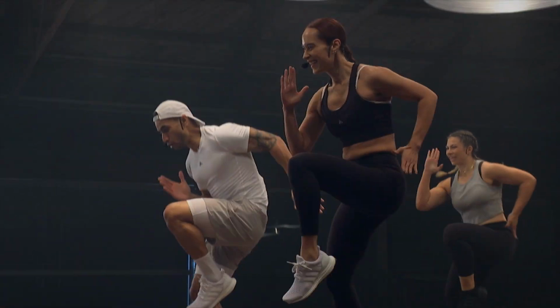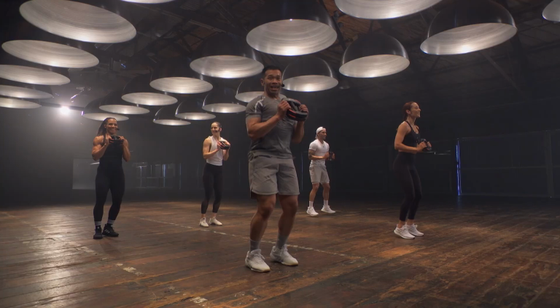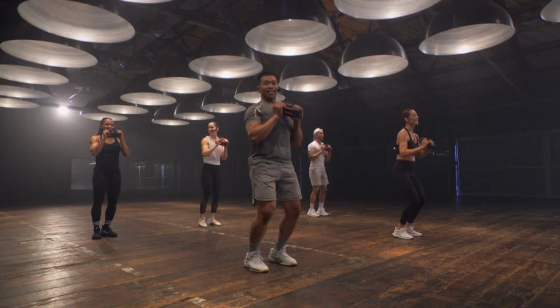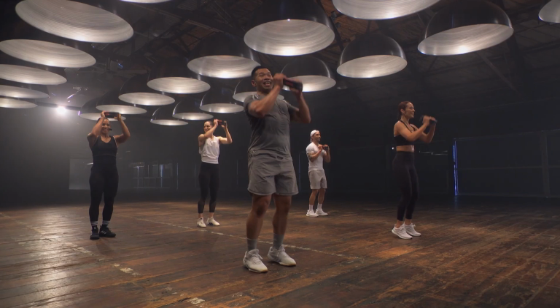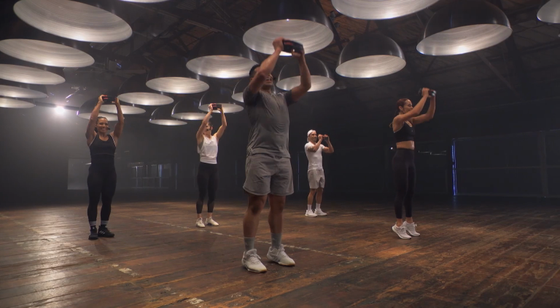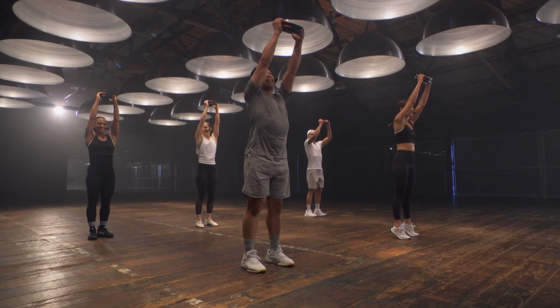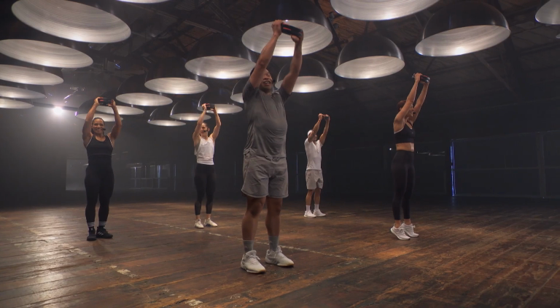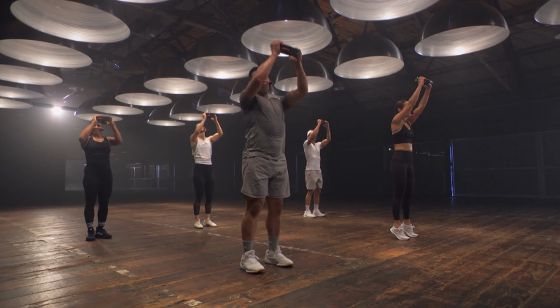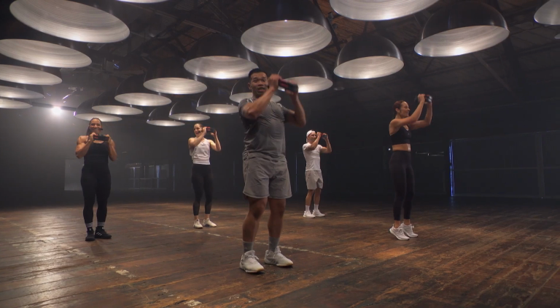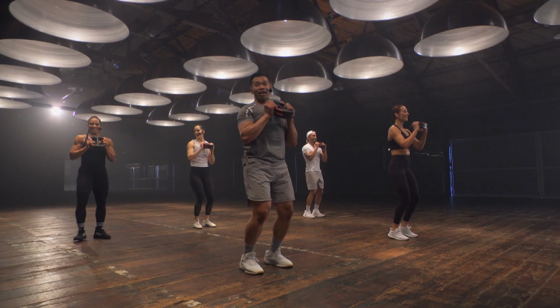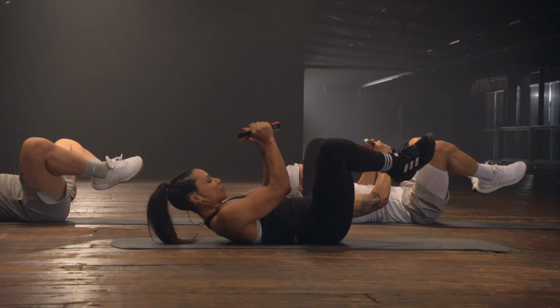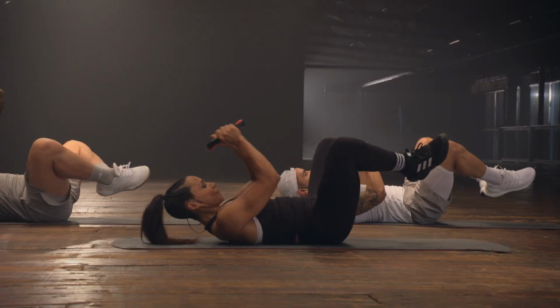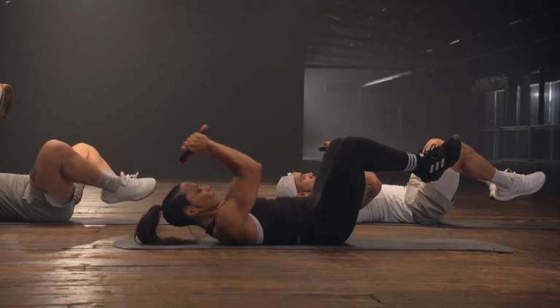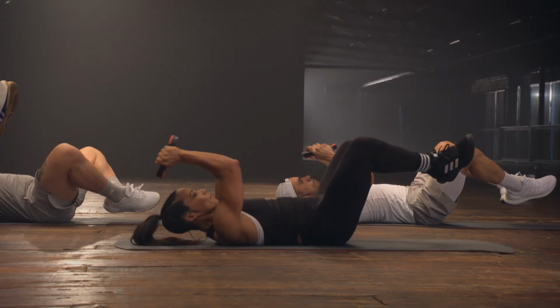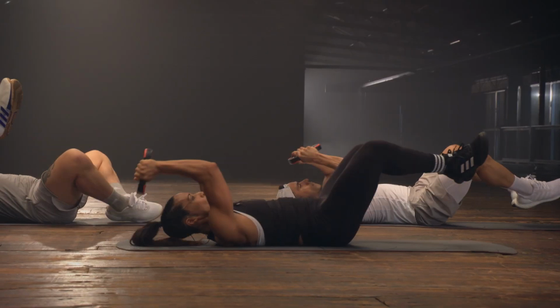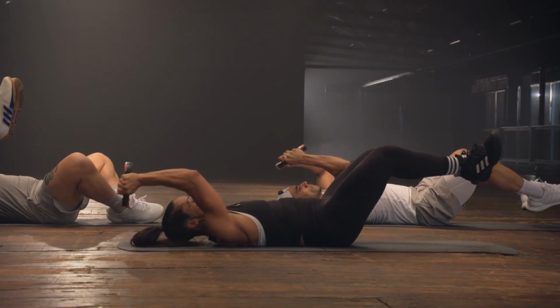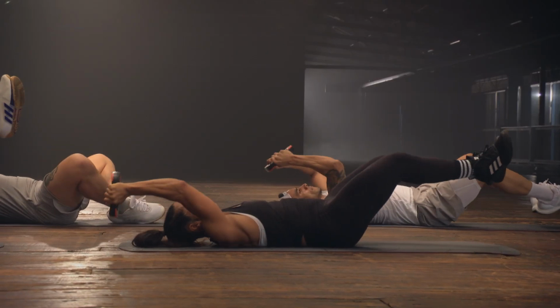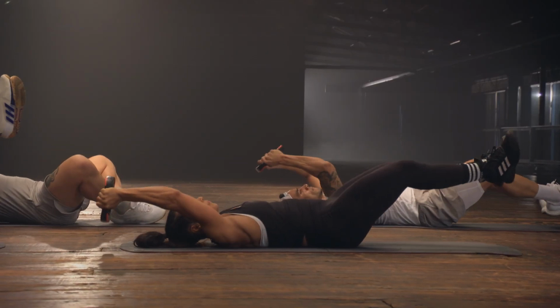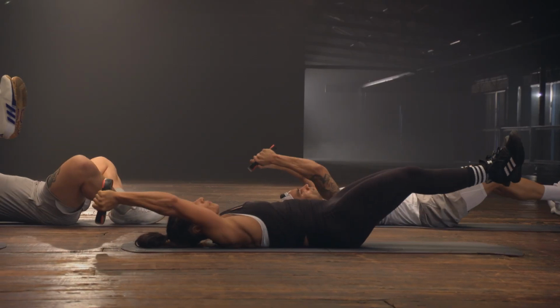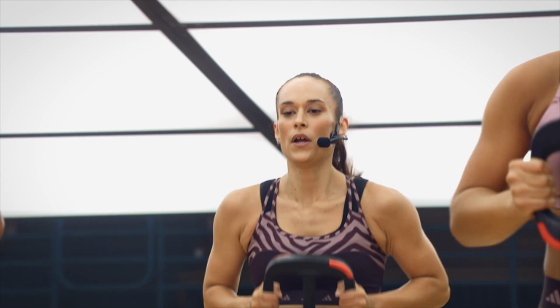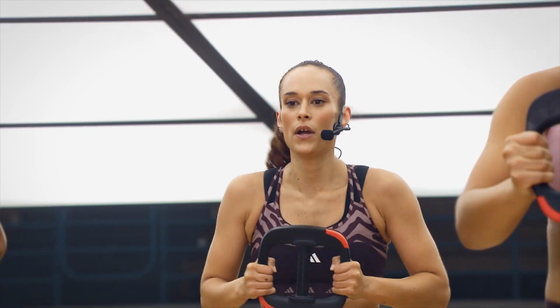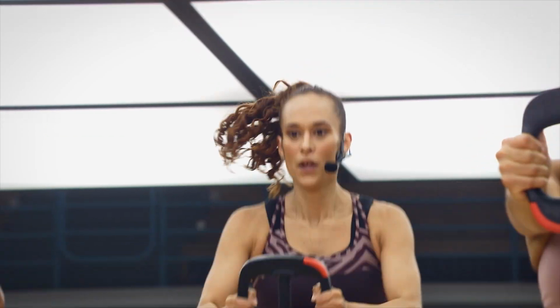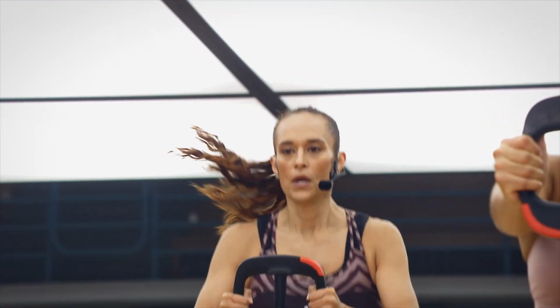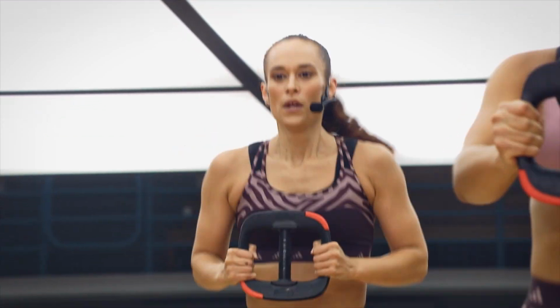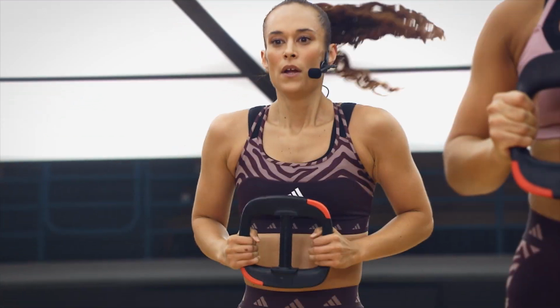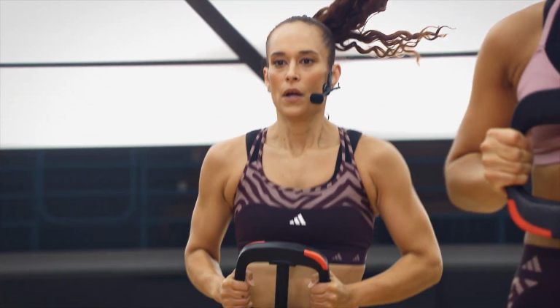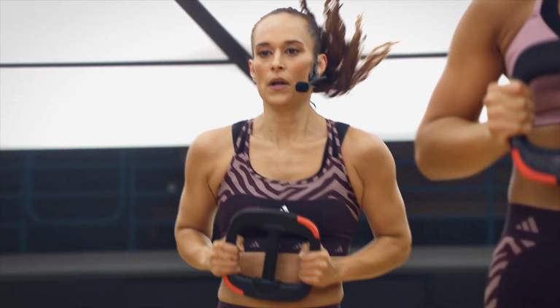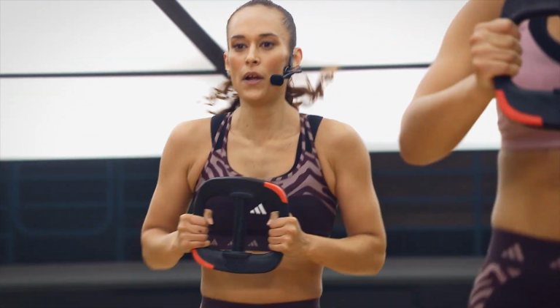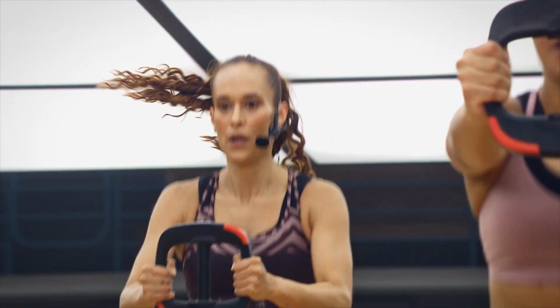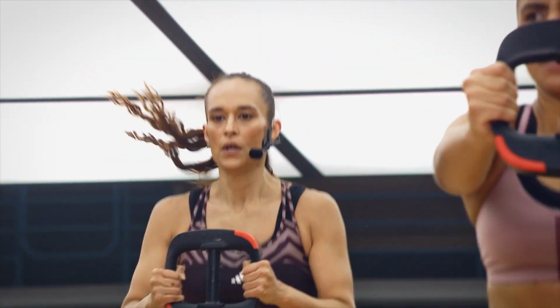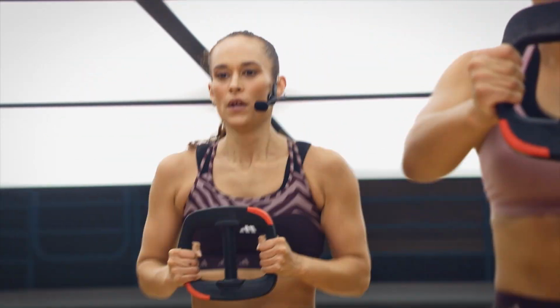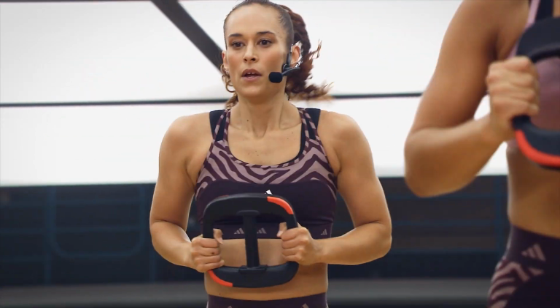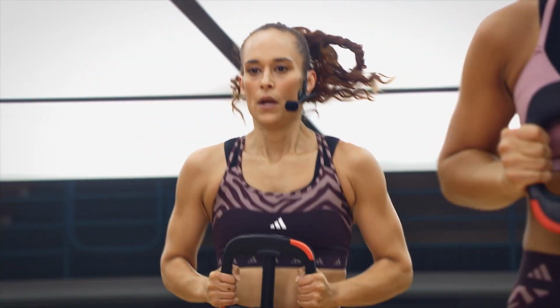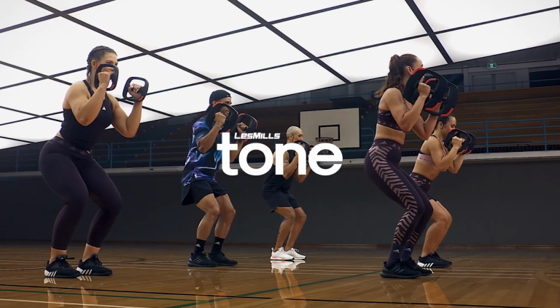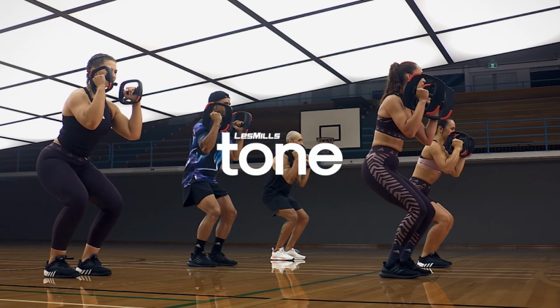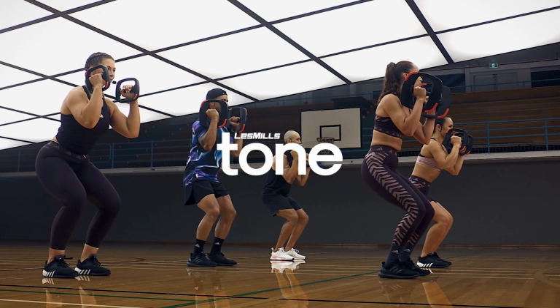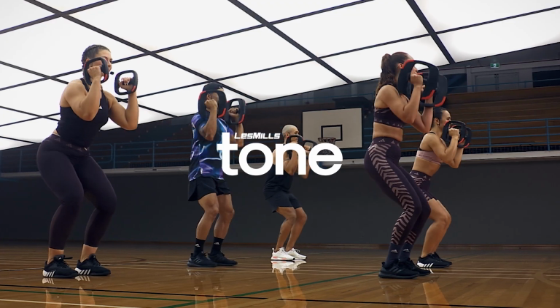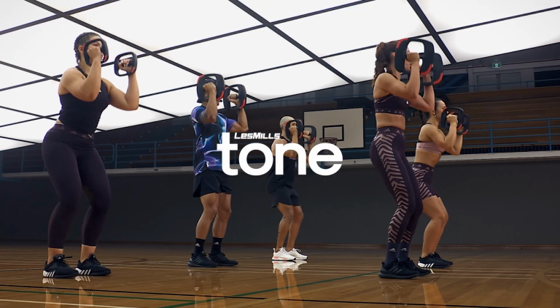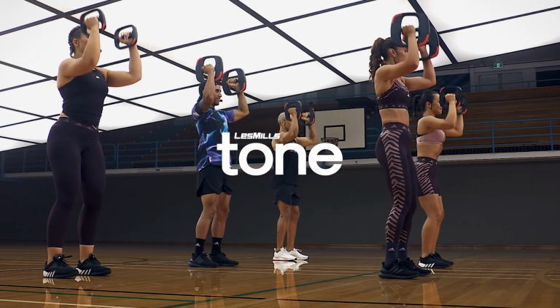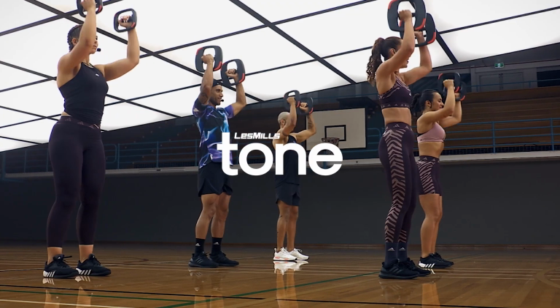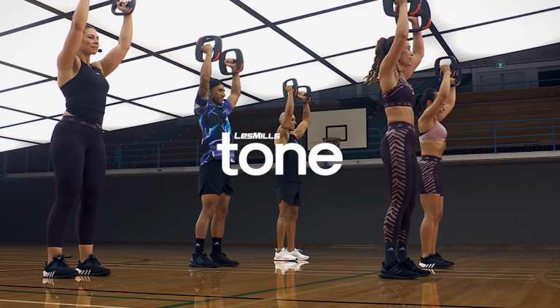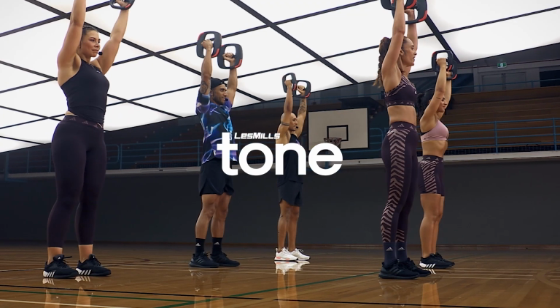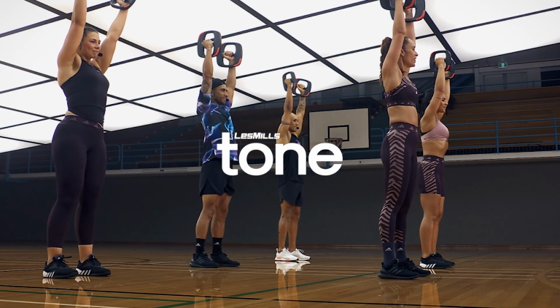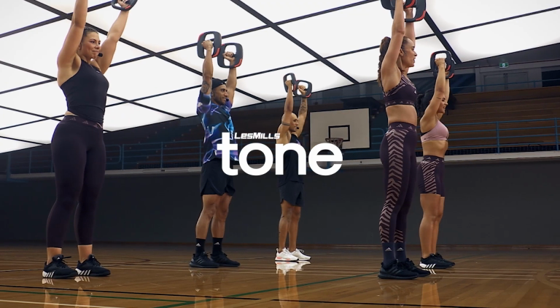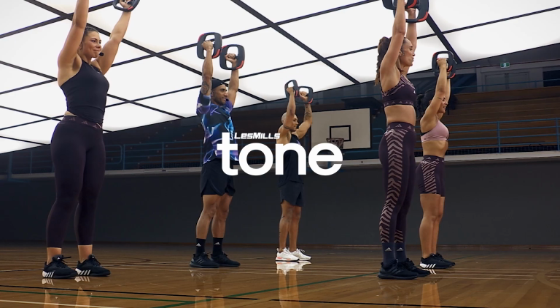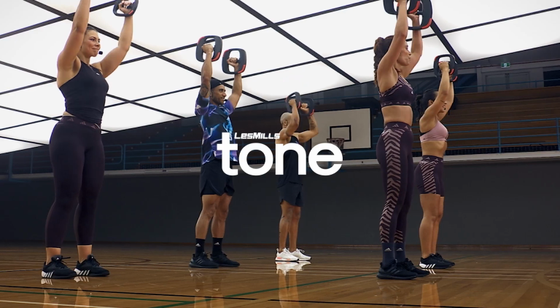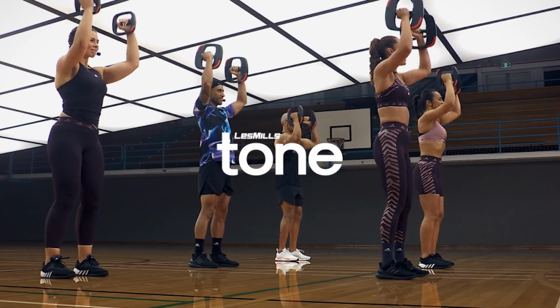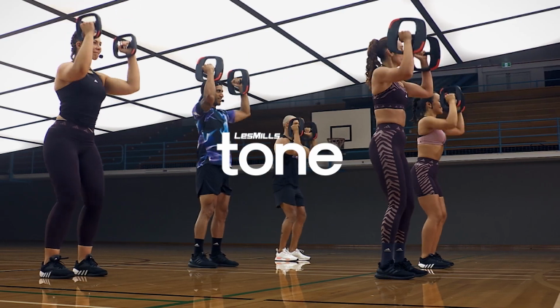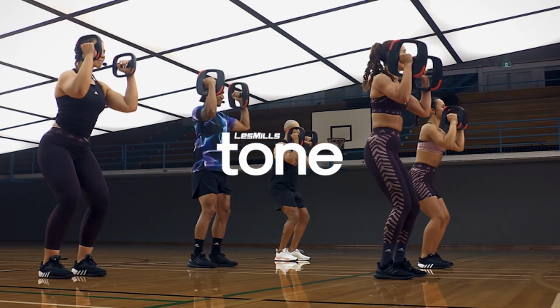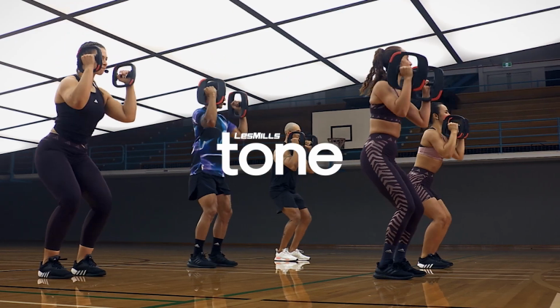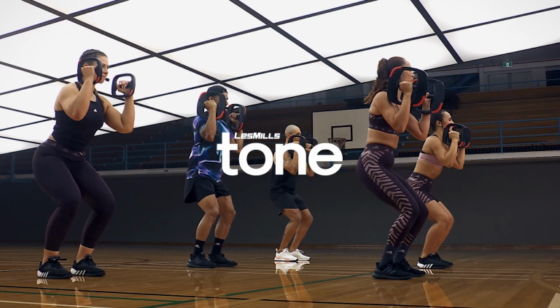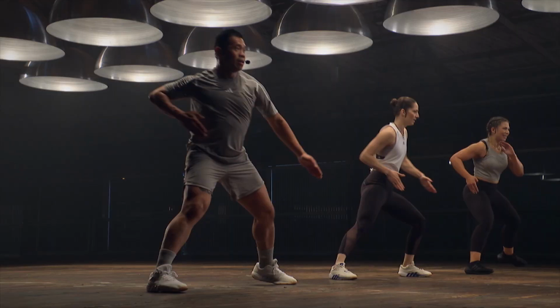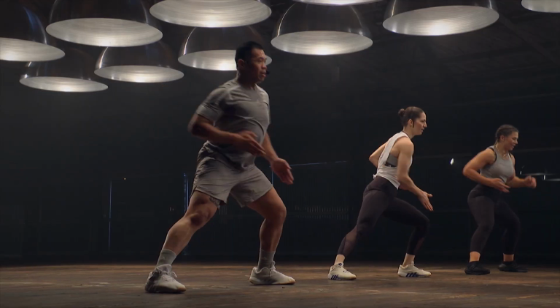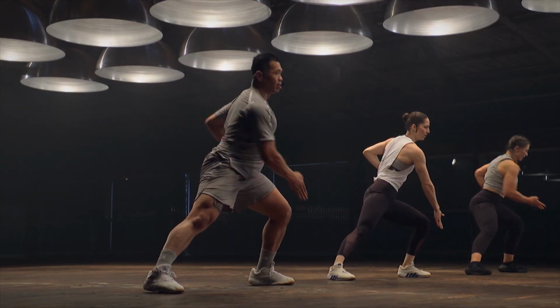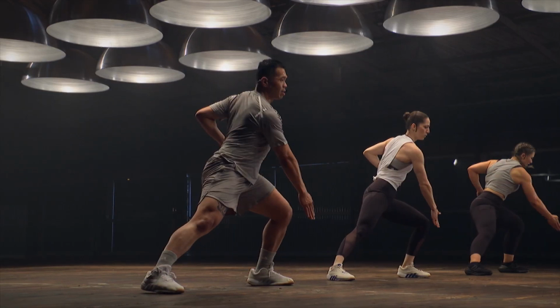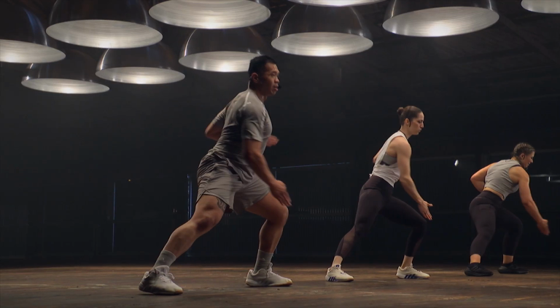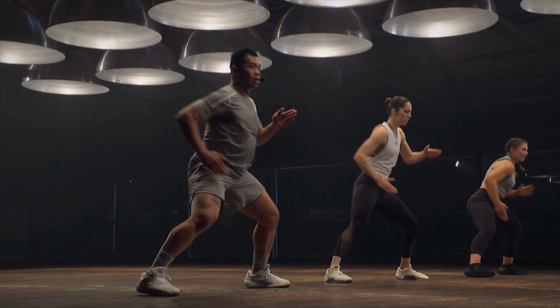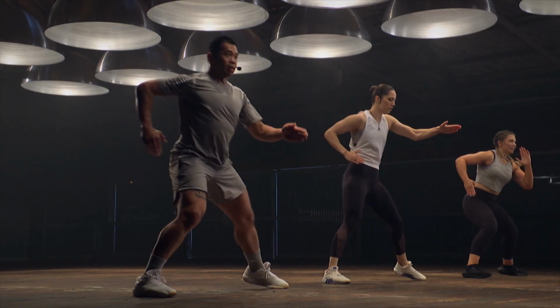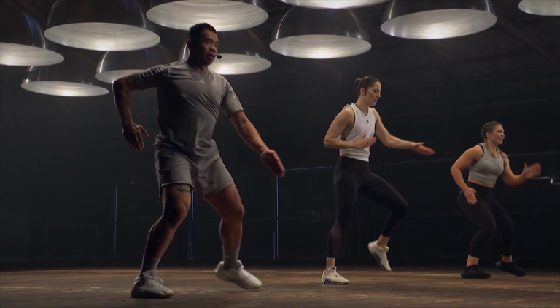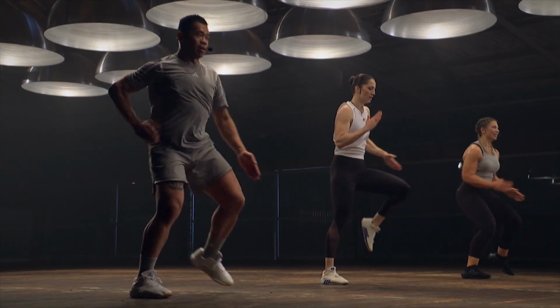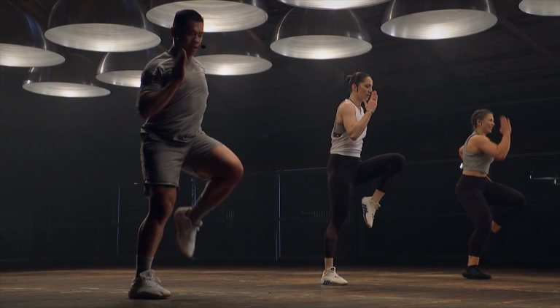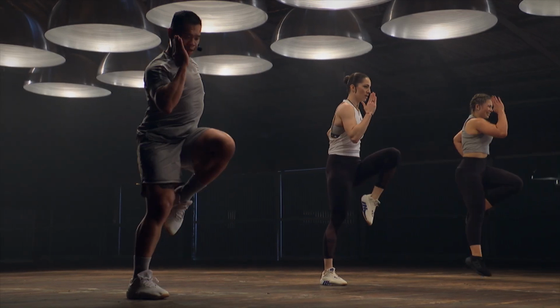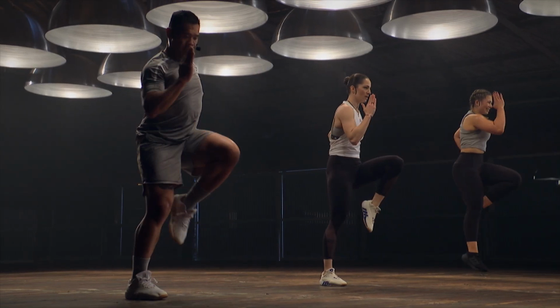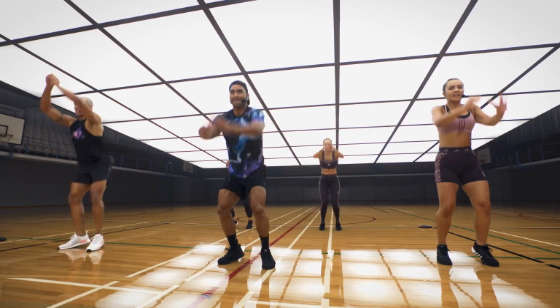Cardio, strength, core. This is Les Mills Tone. The complete workout in one session.